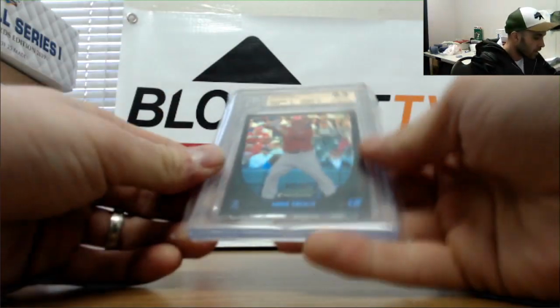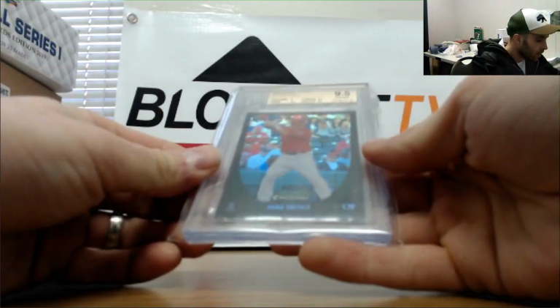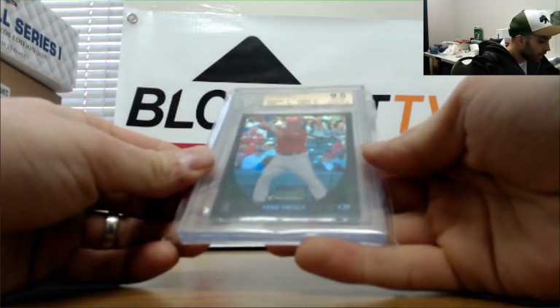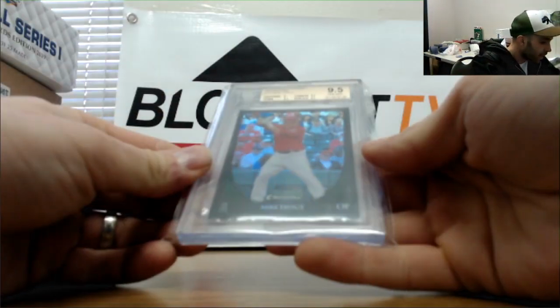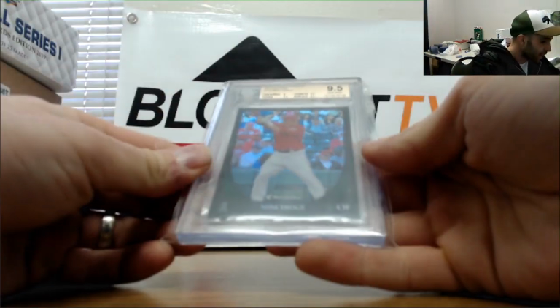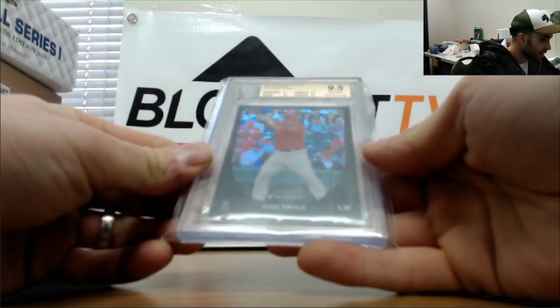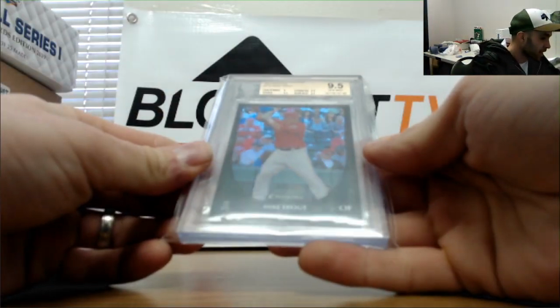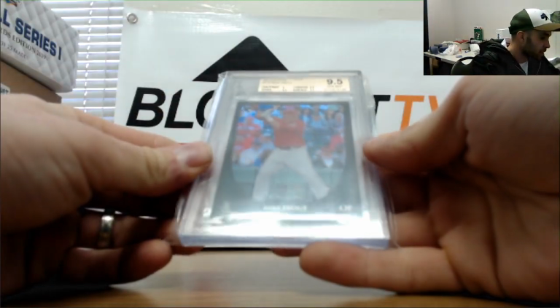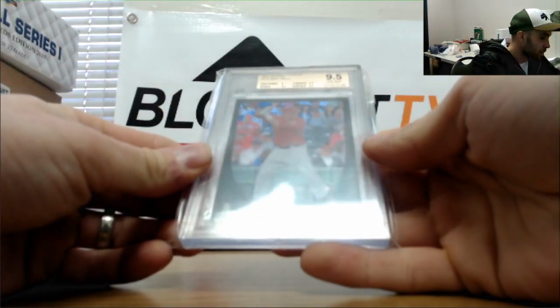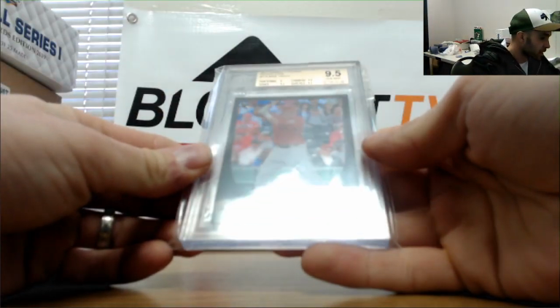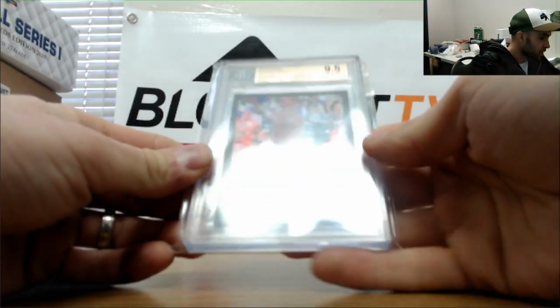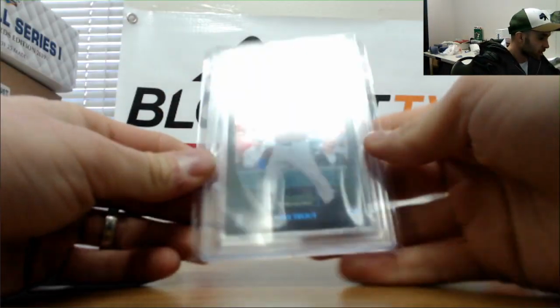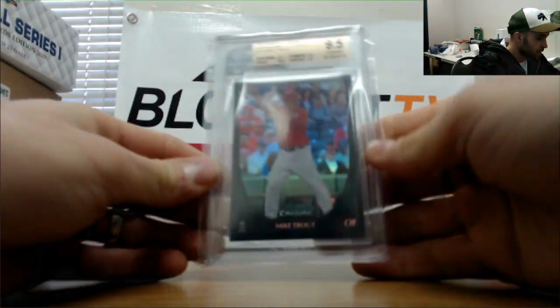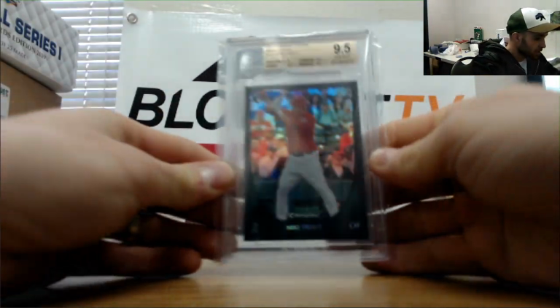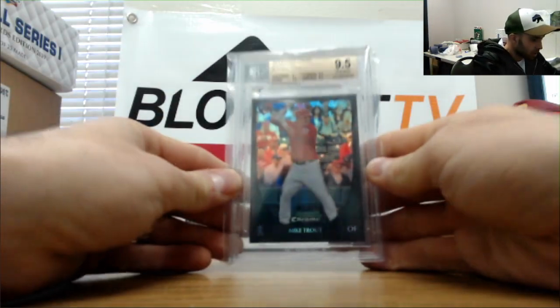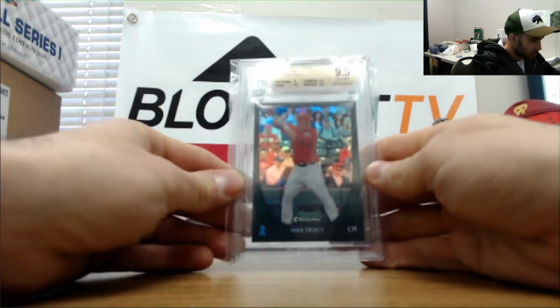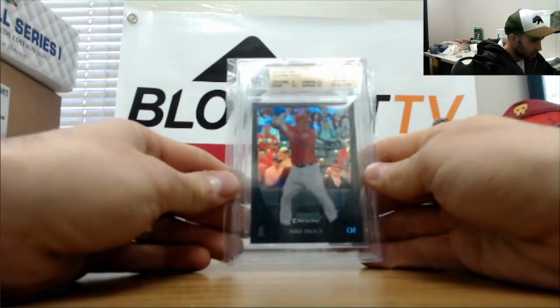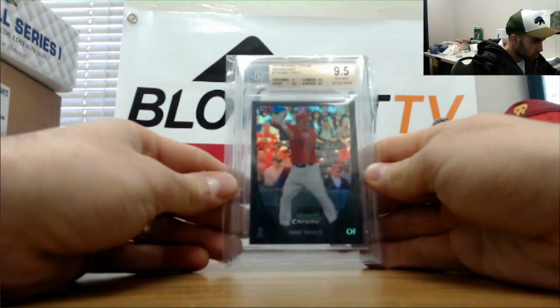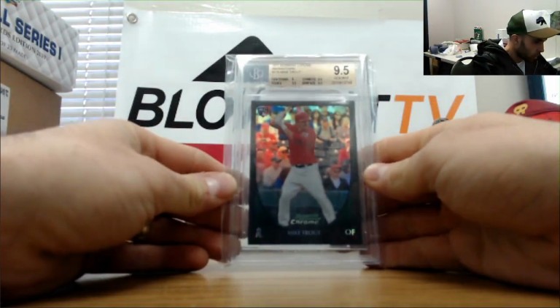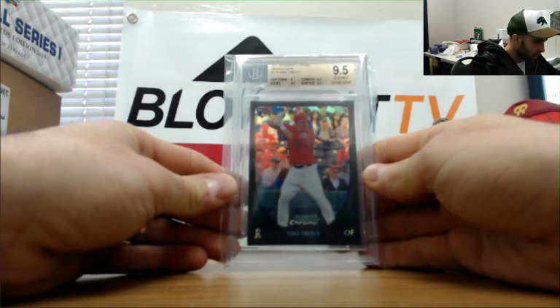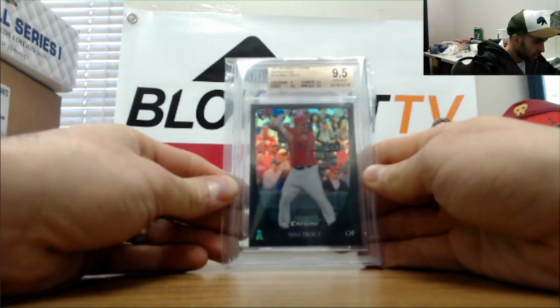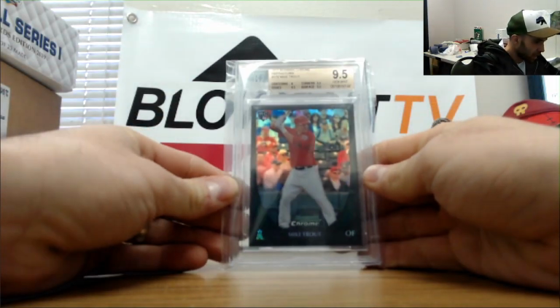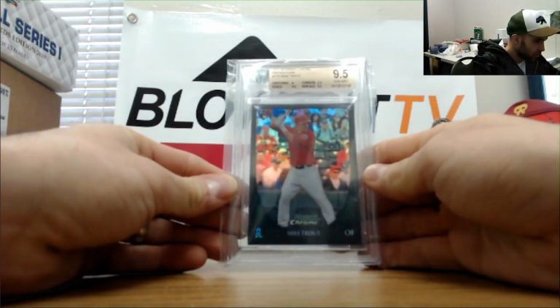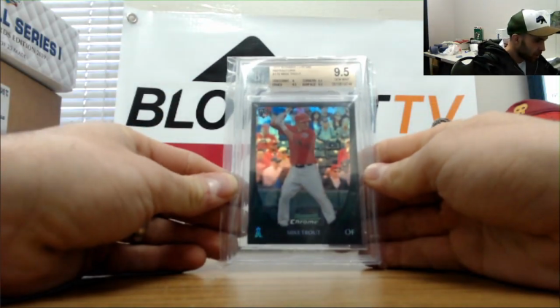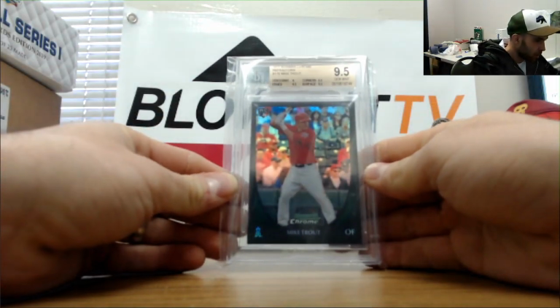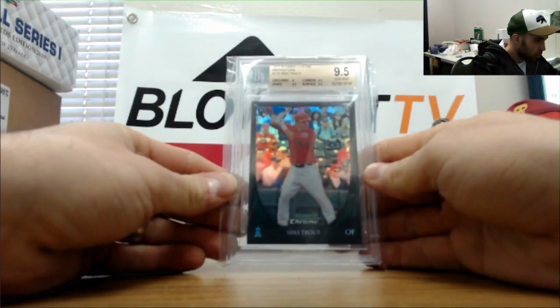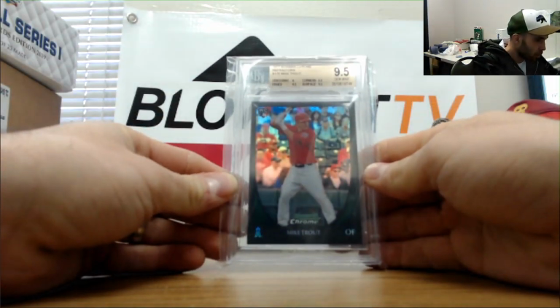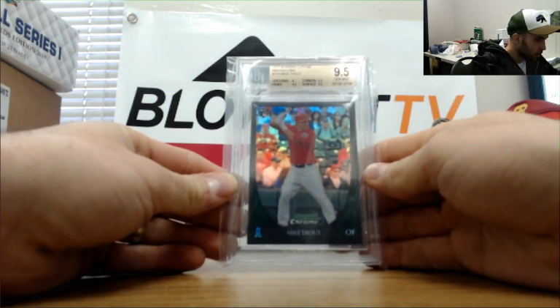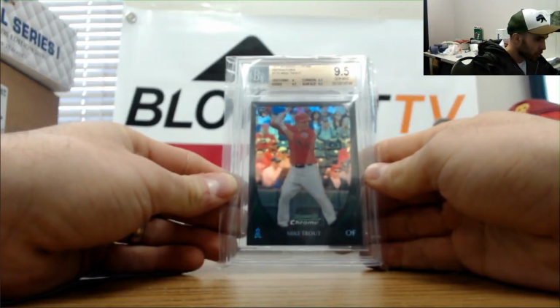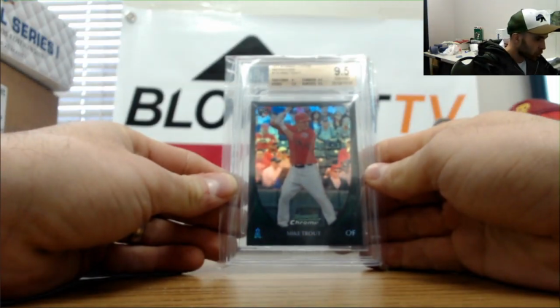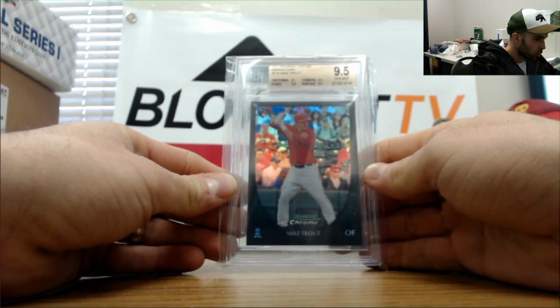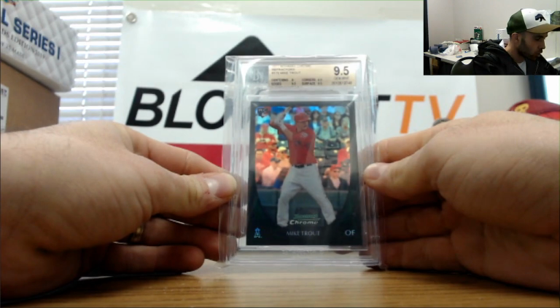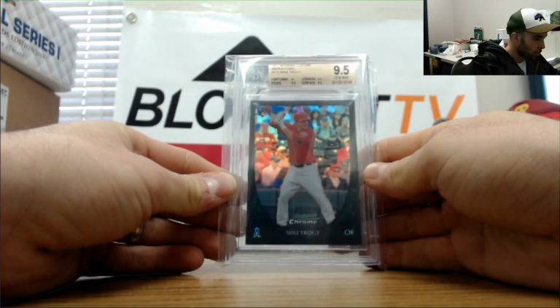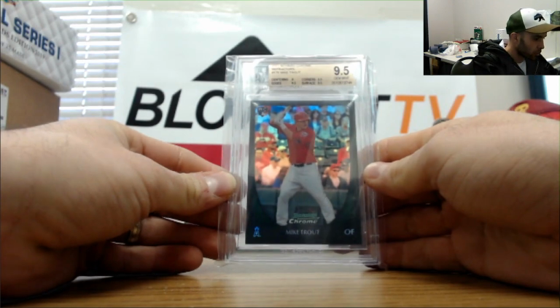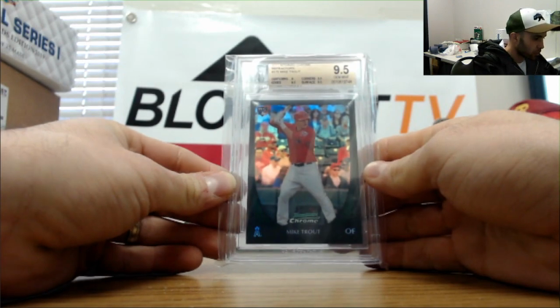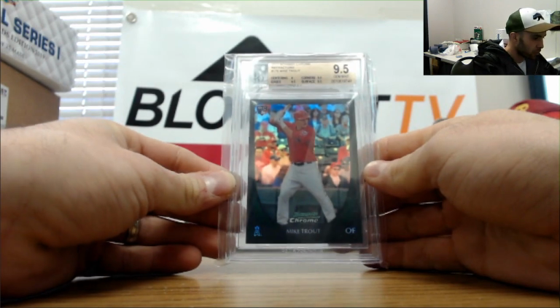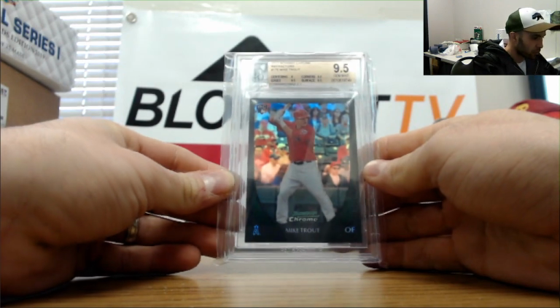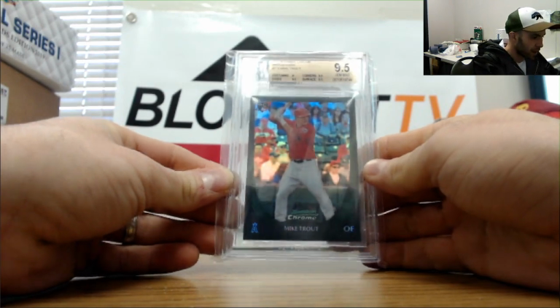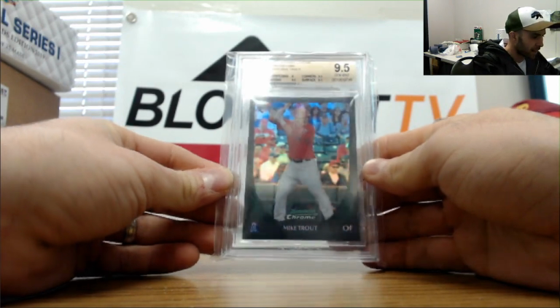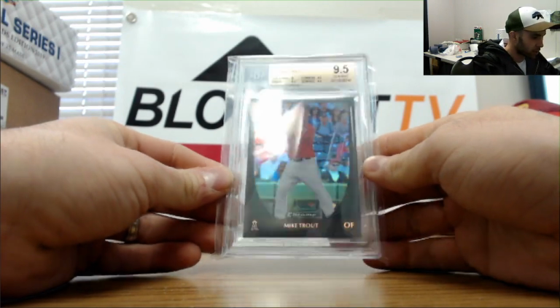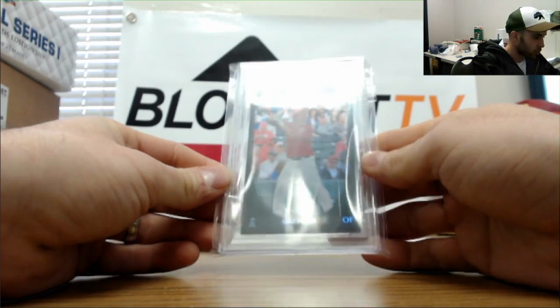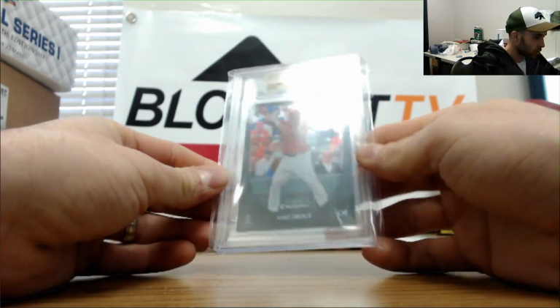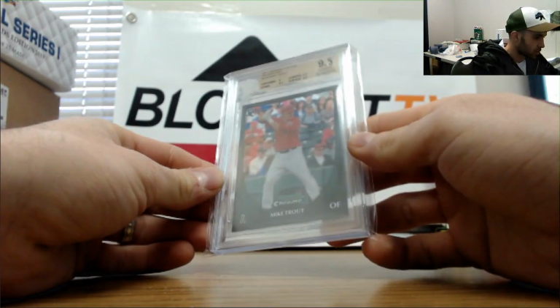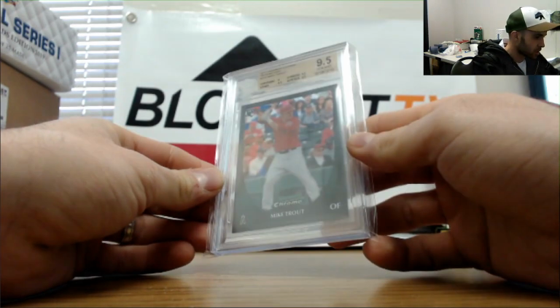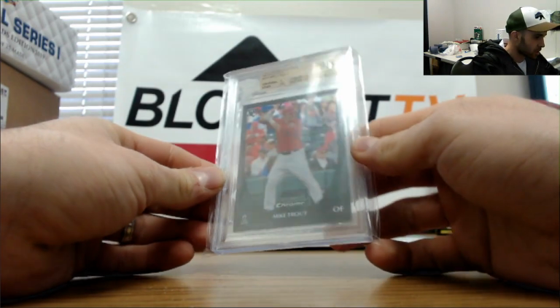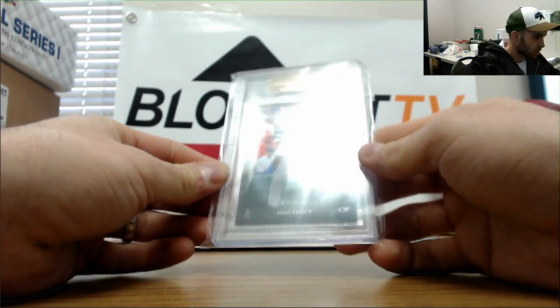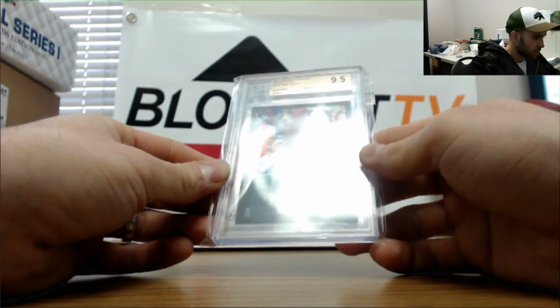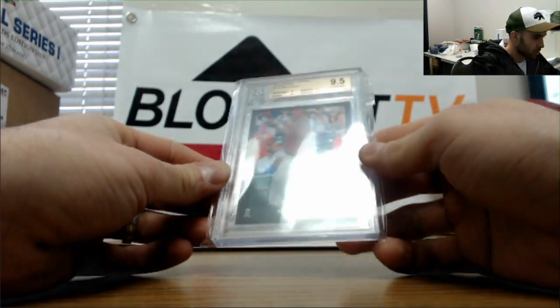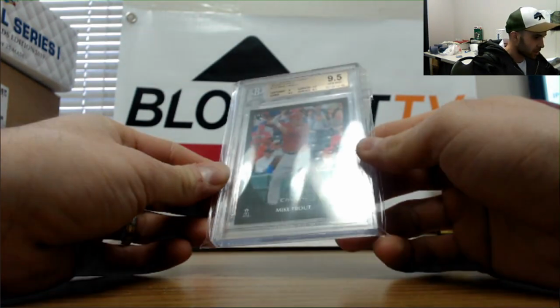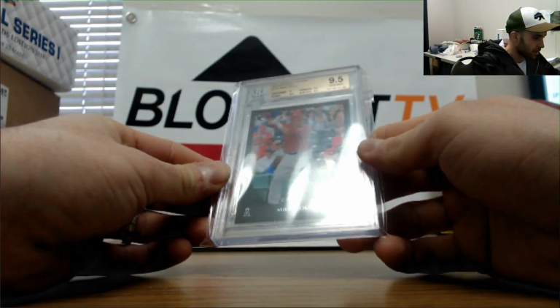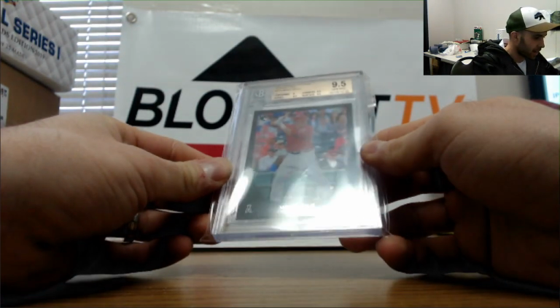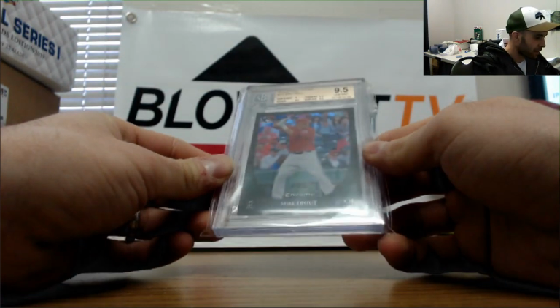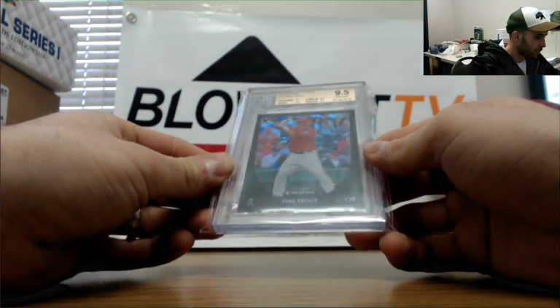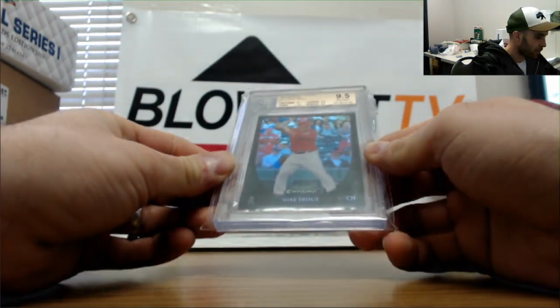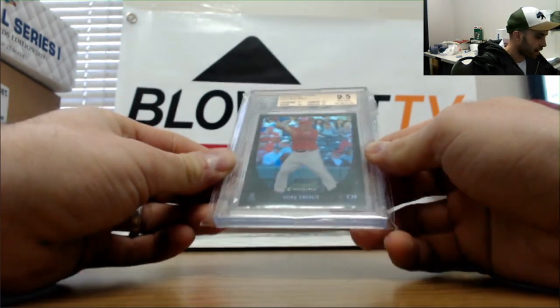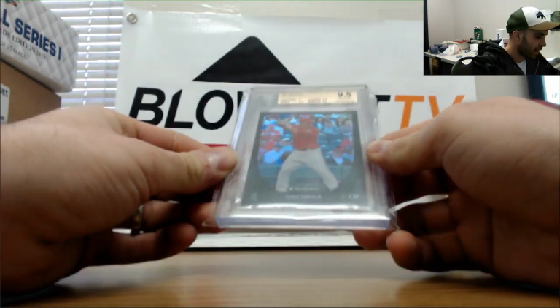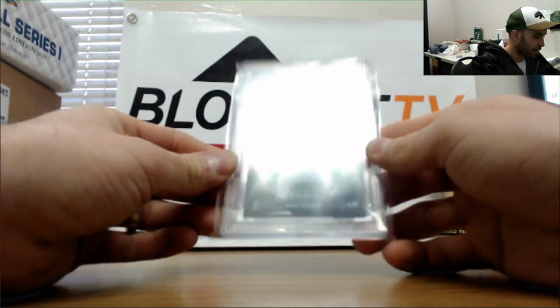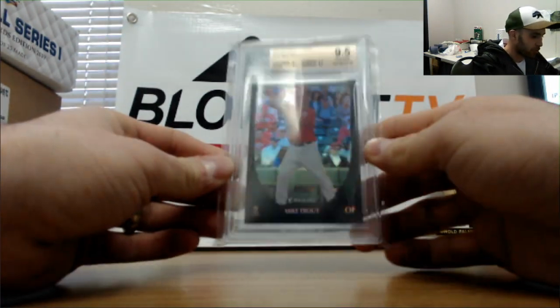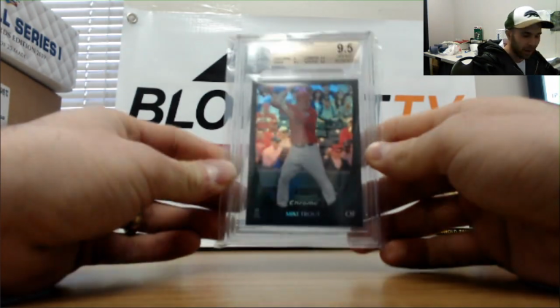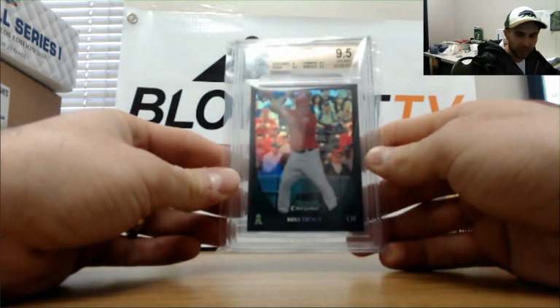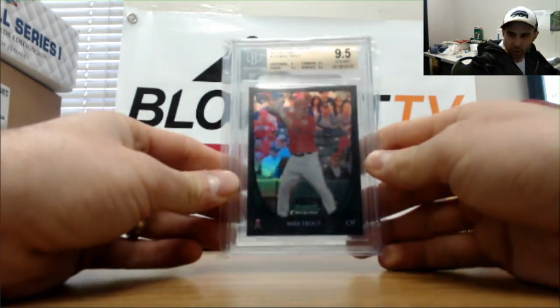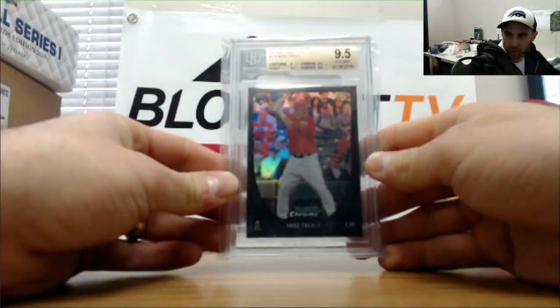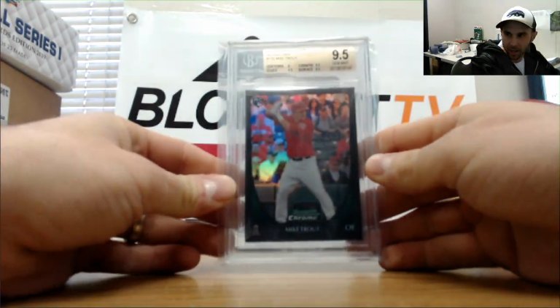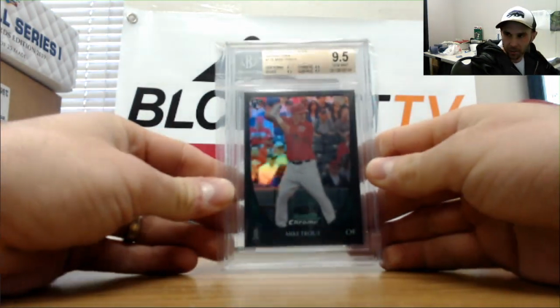That's a nice piece — 2011 Bowman Chrome refractor, graded 9.5. Mike Trout rookie refractor.